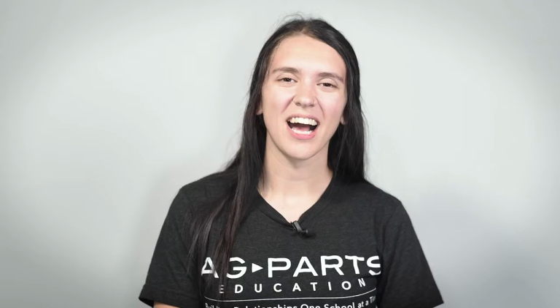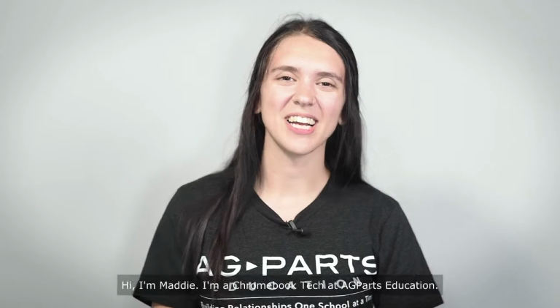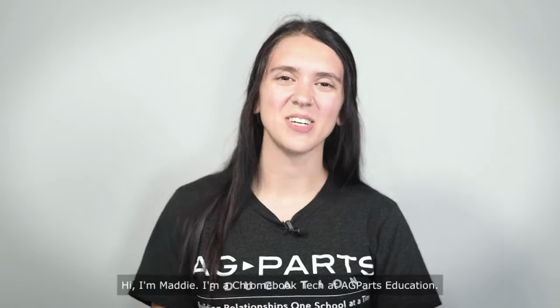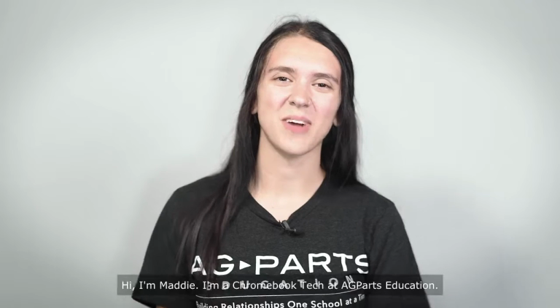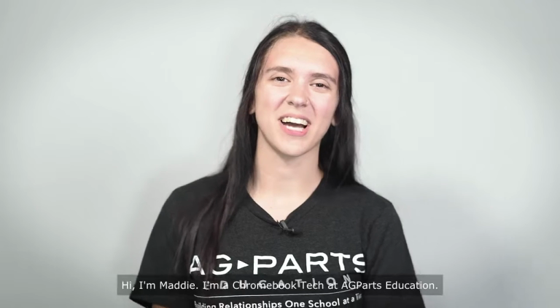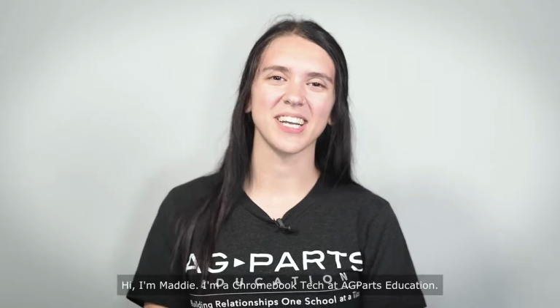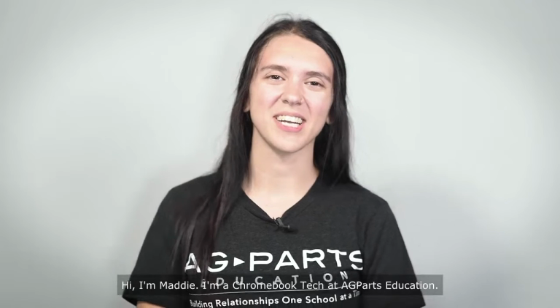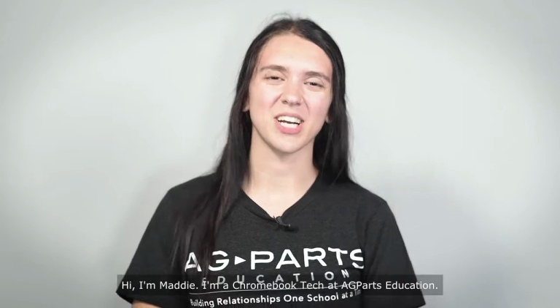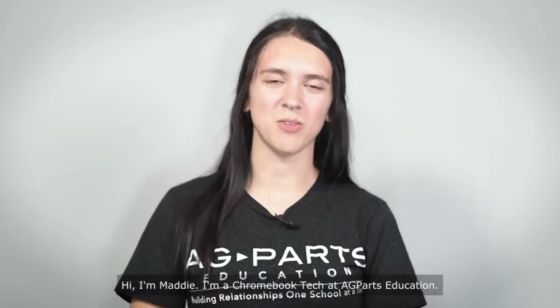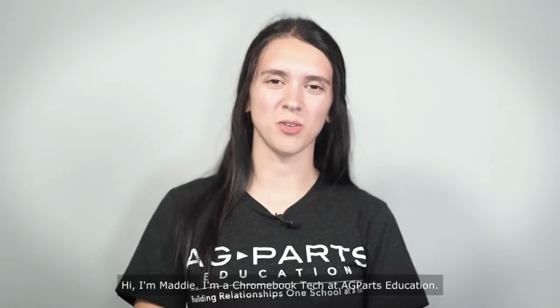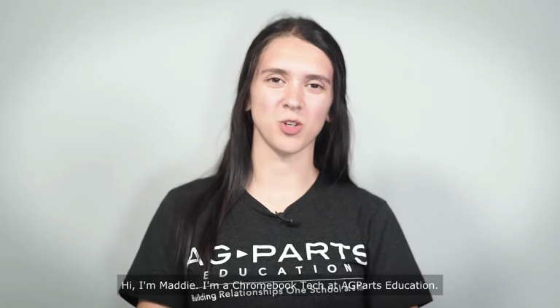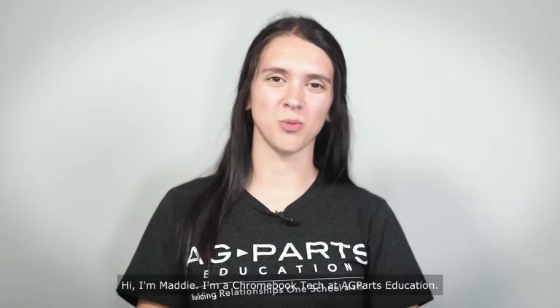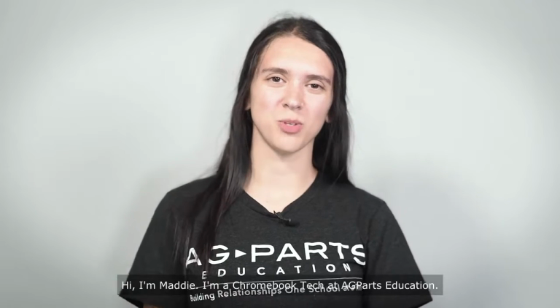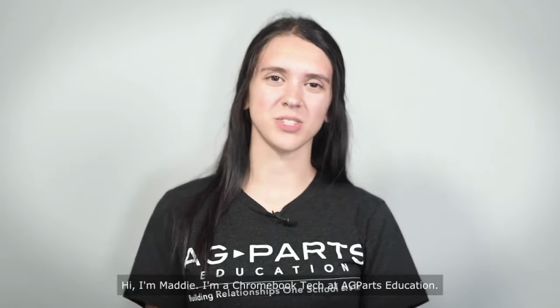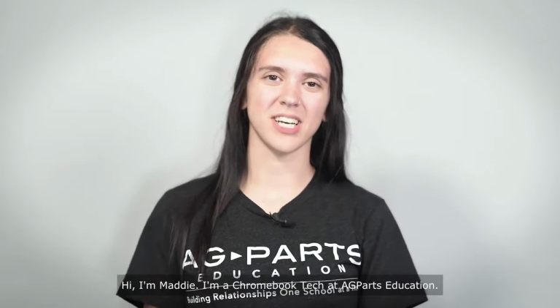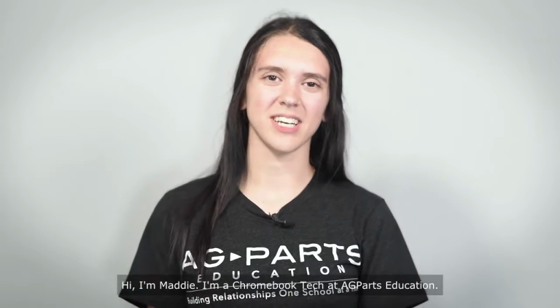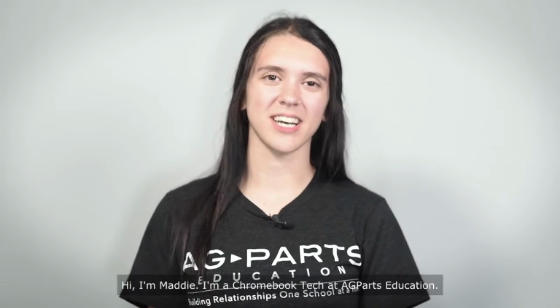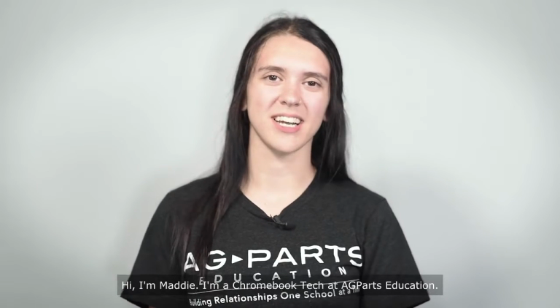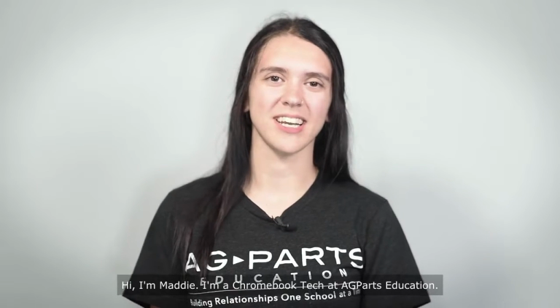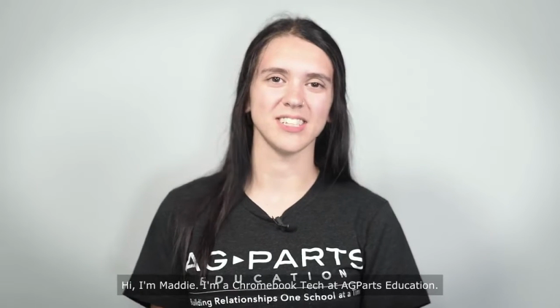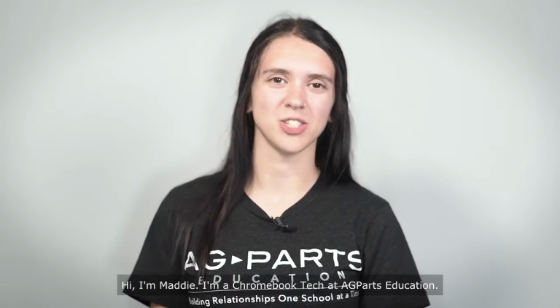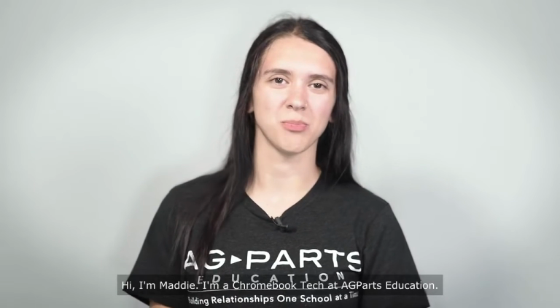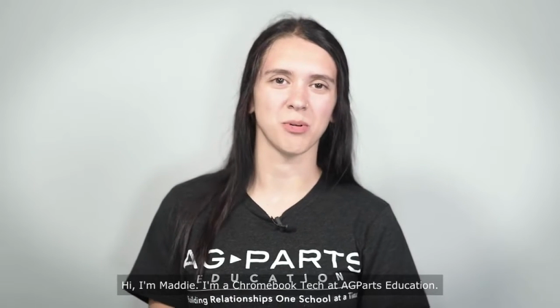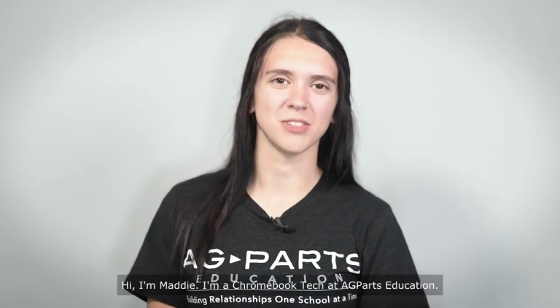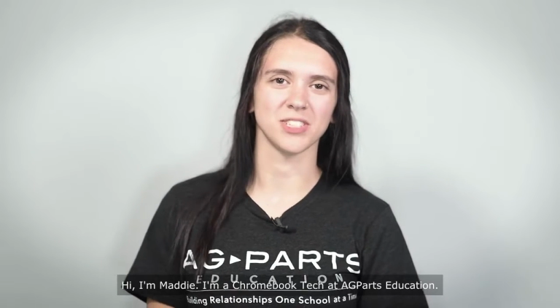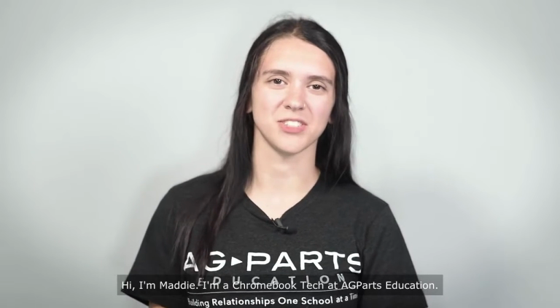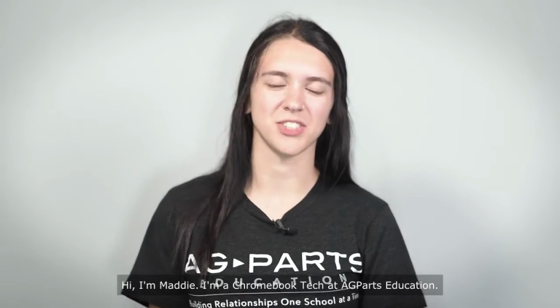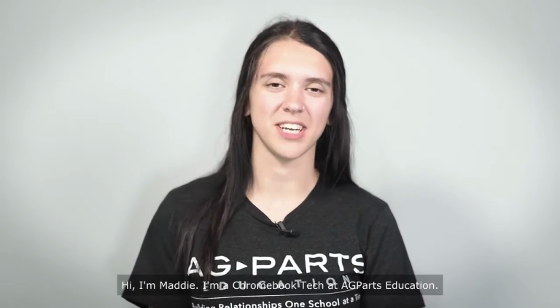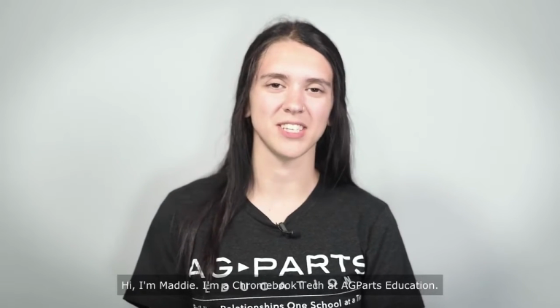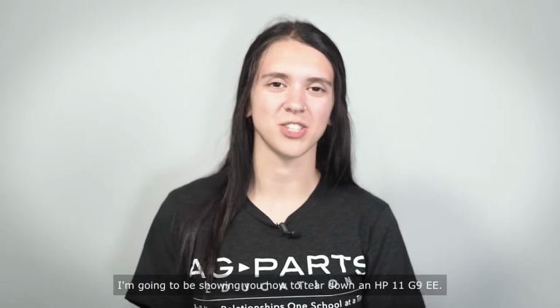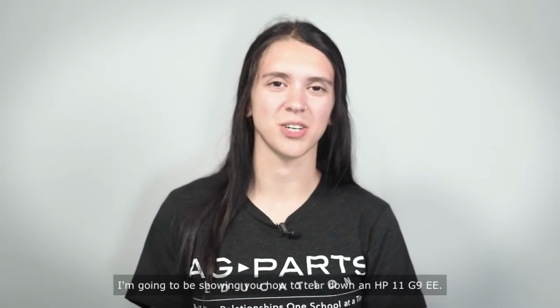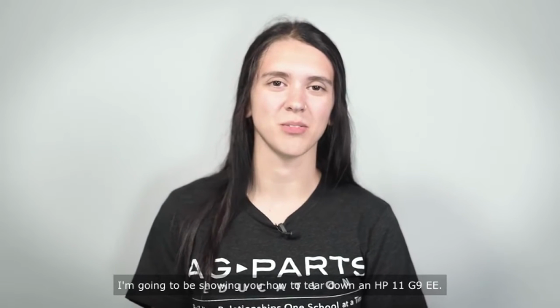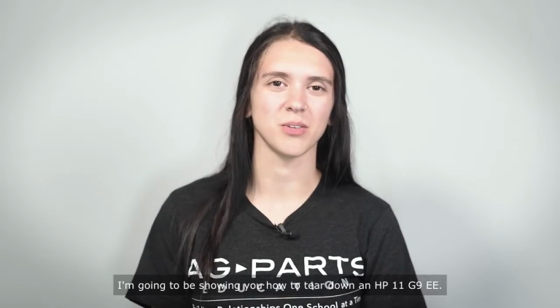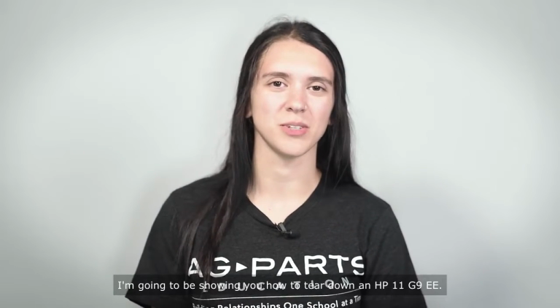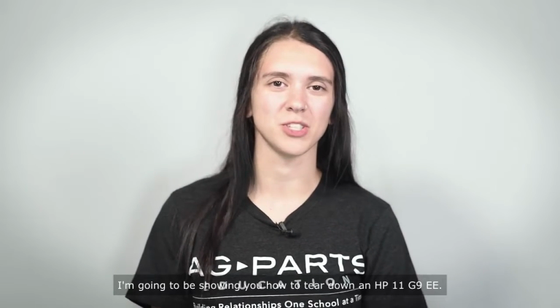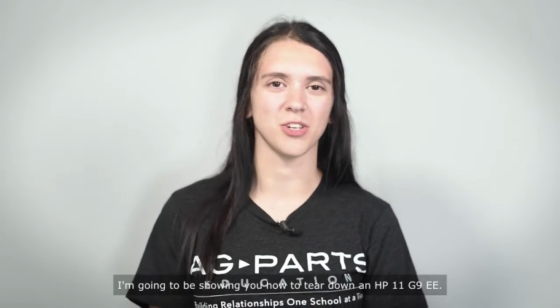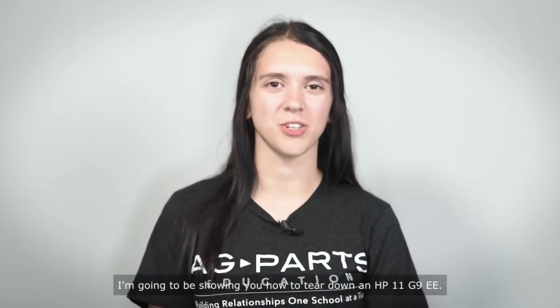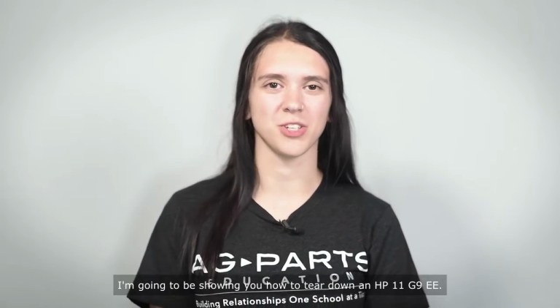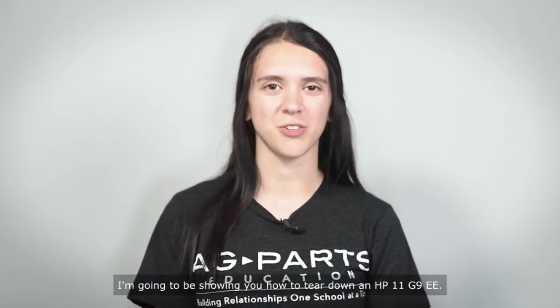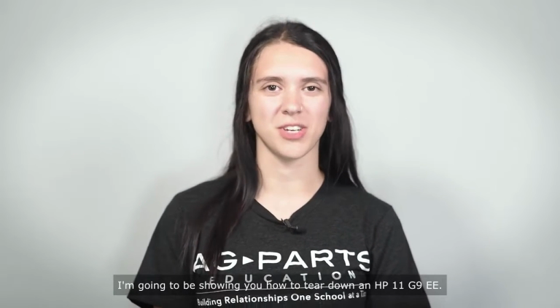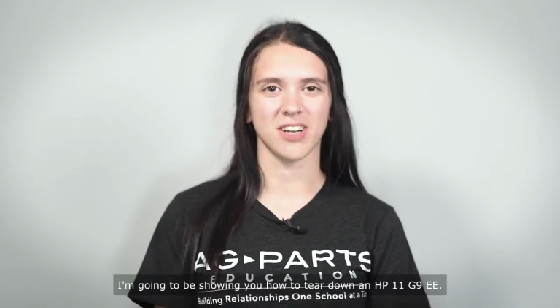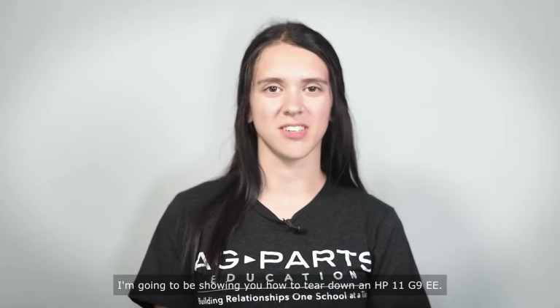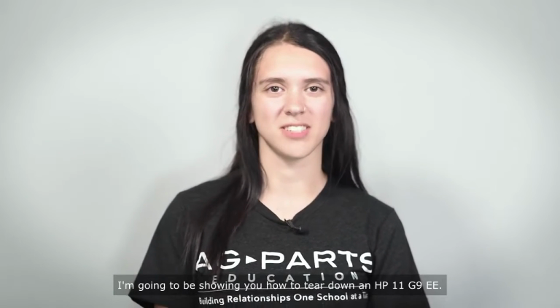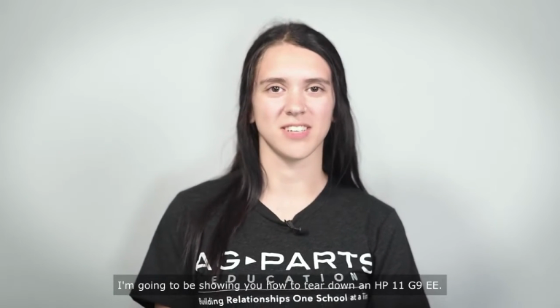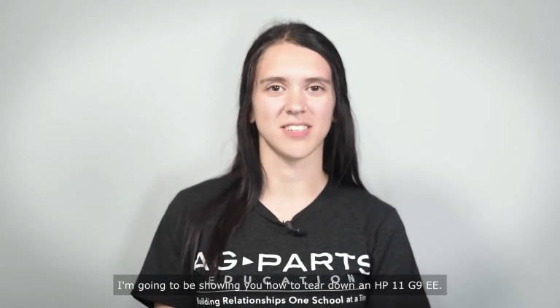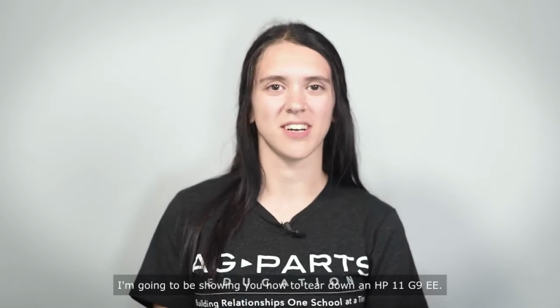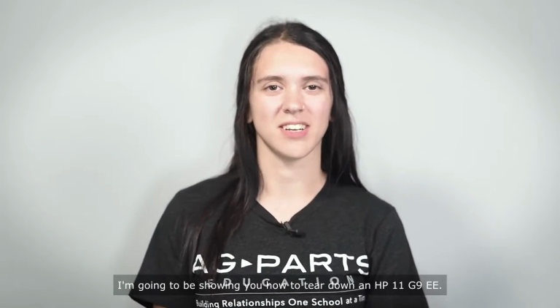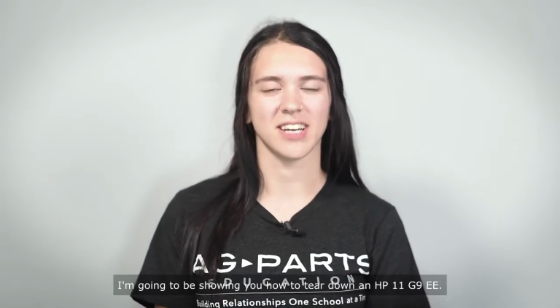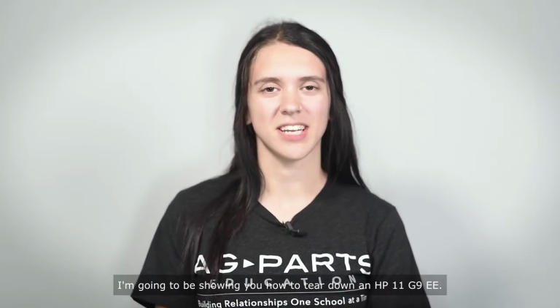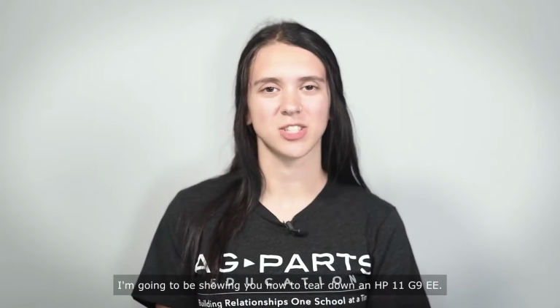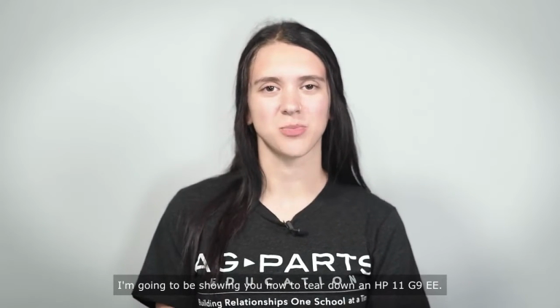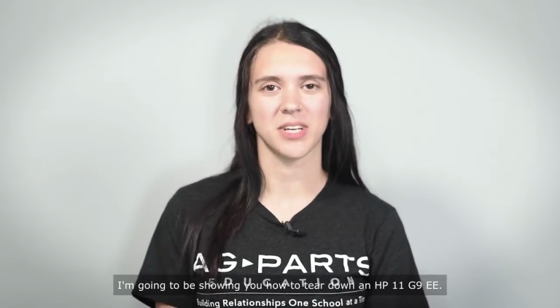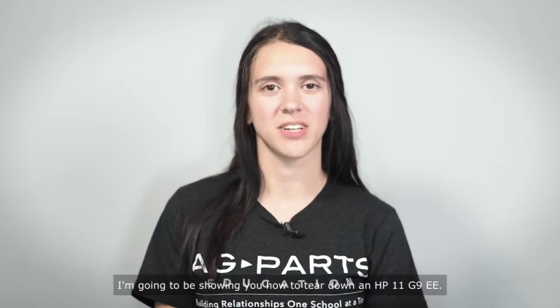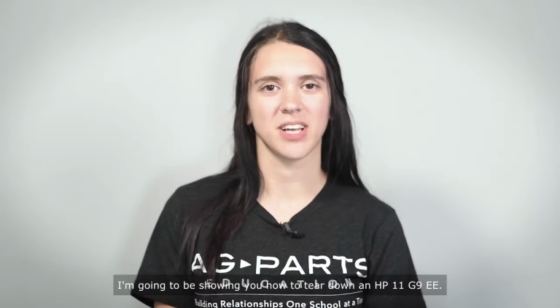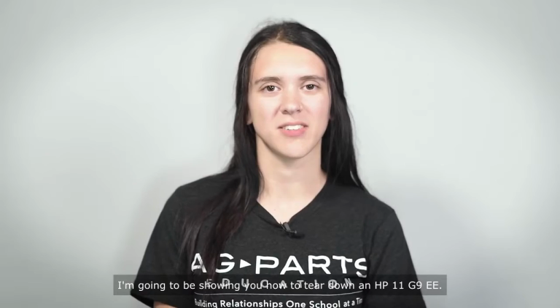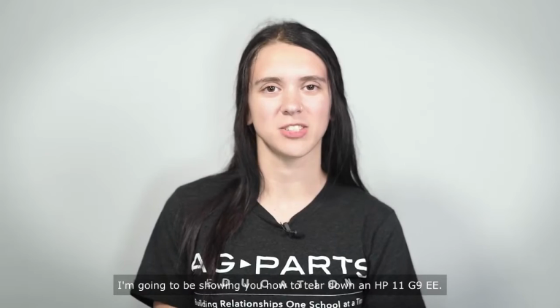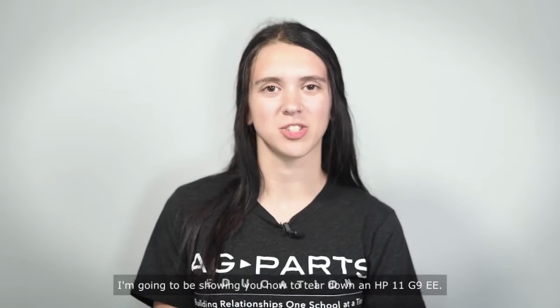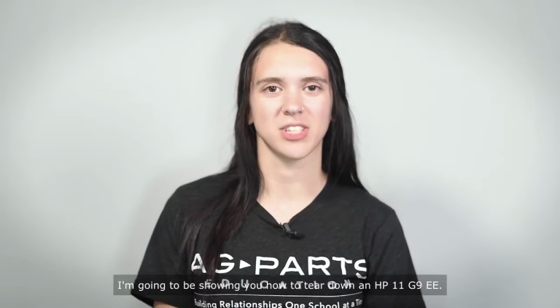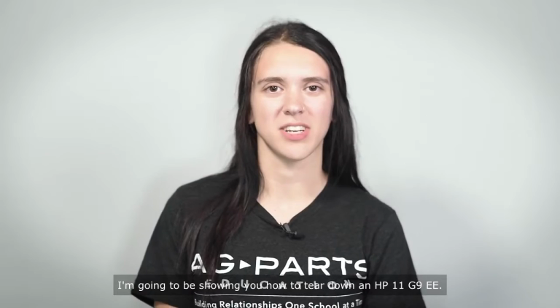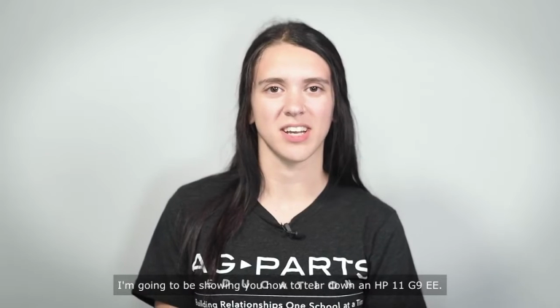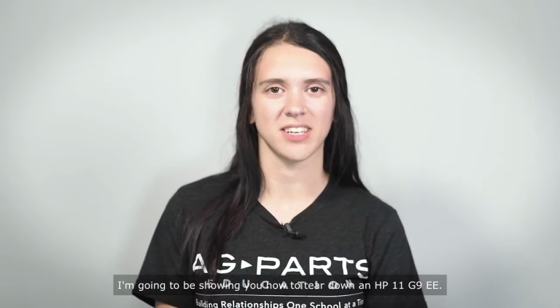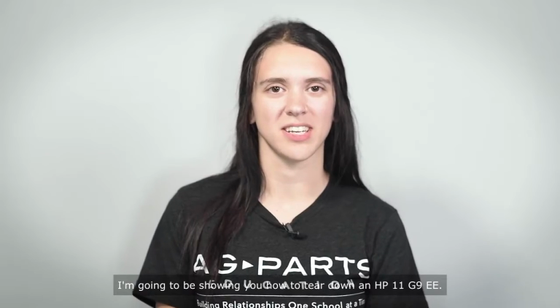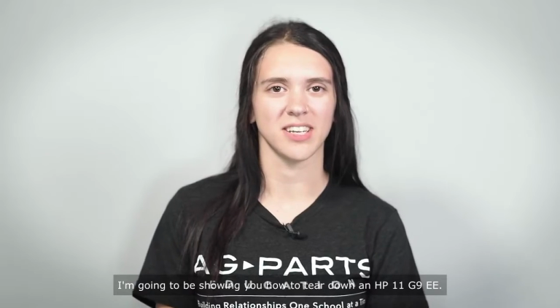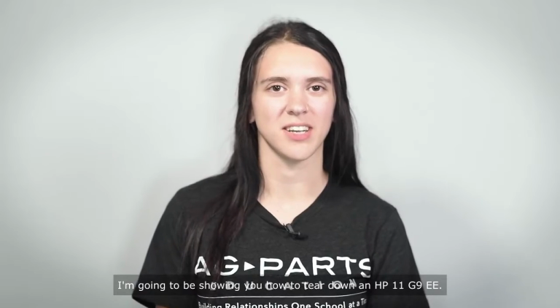Hi, I'm Maddie. I'm a Chromebook tech at AG Ports Education. I'm going to be sharing with you how to tear down an HP 11 G9 EE.